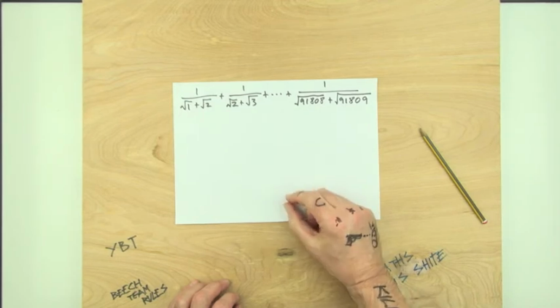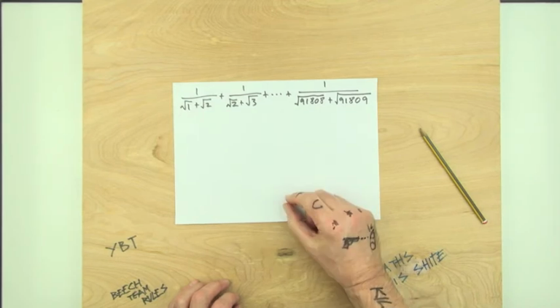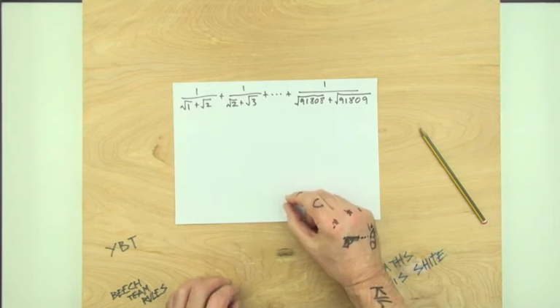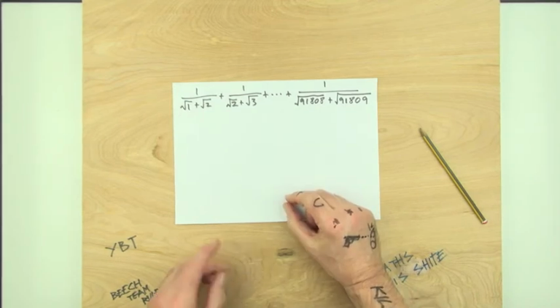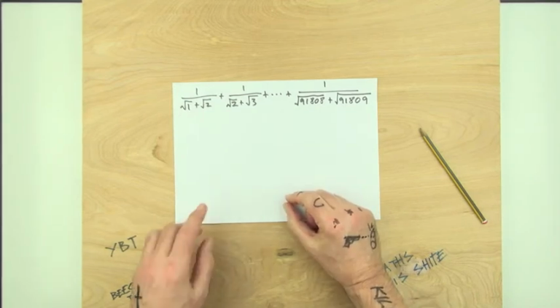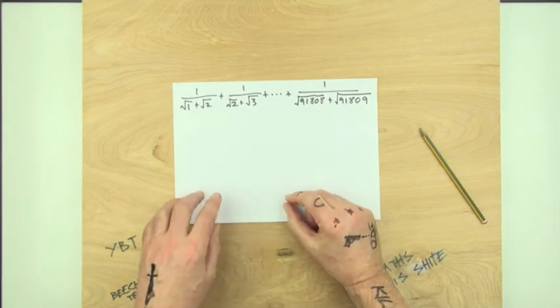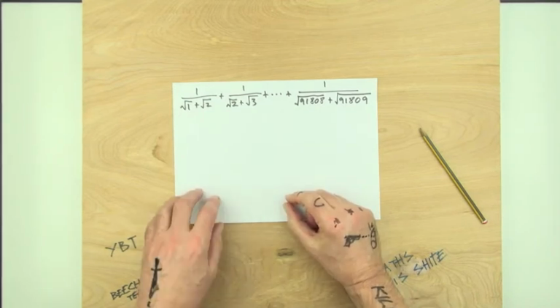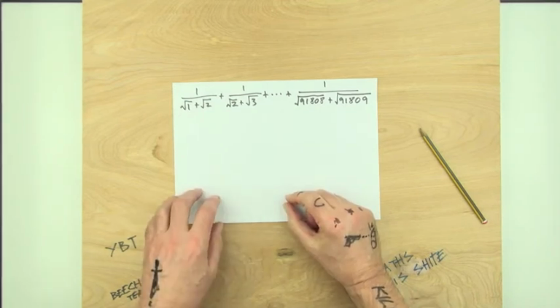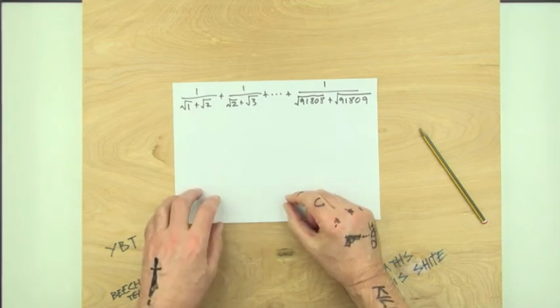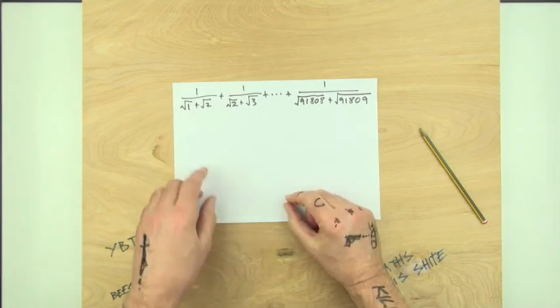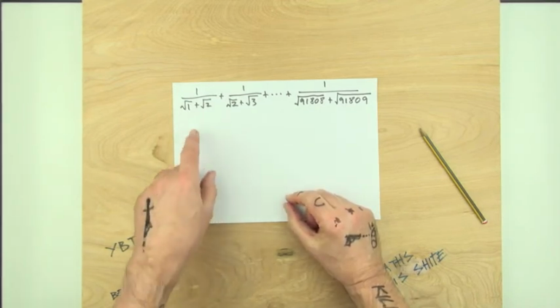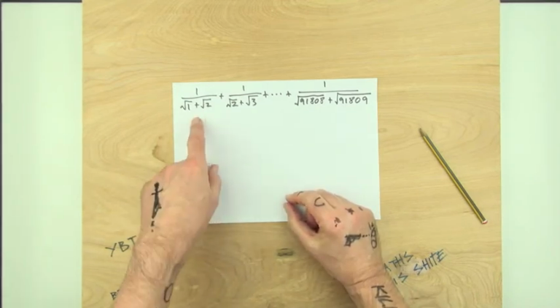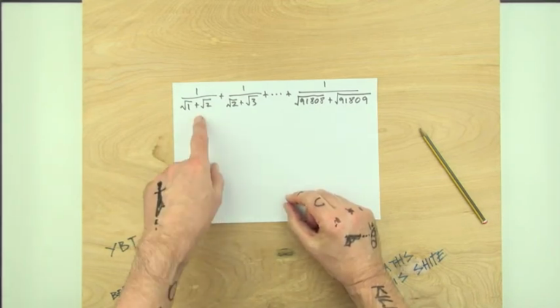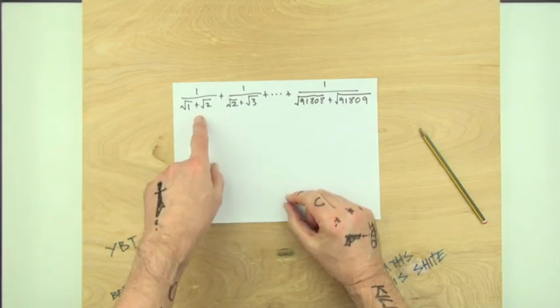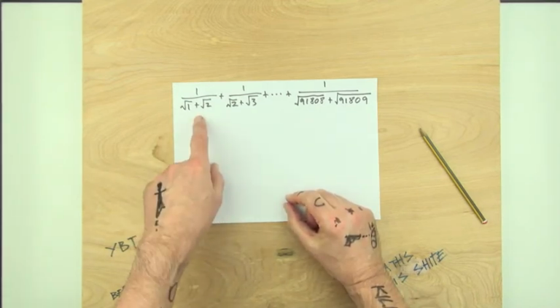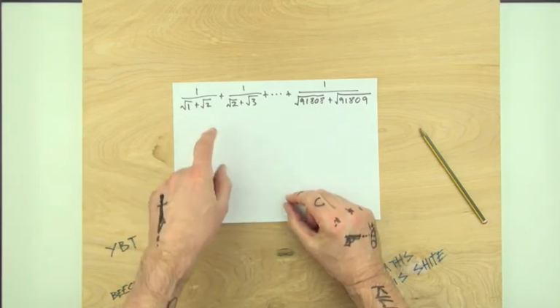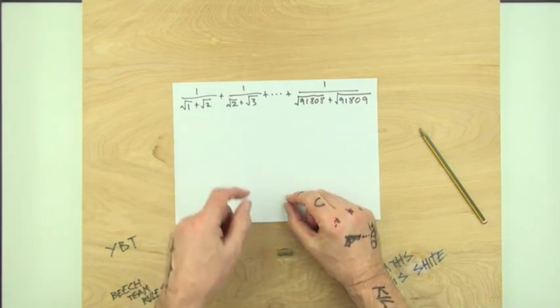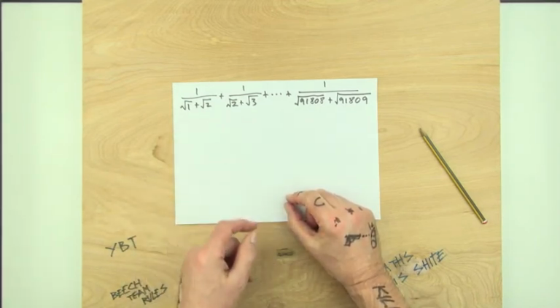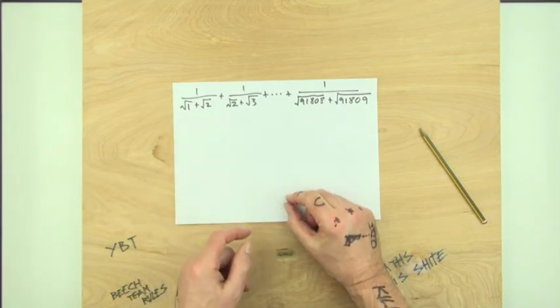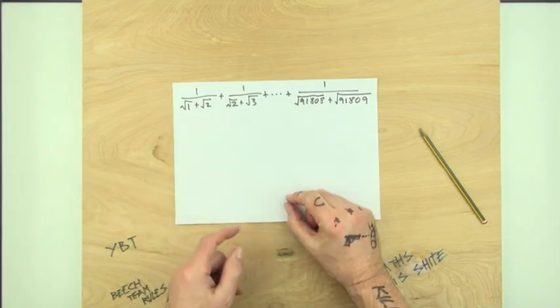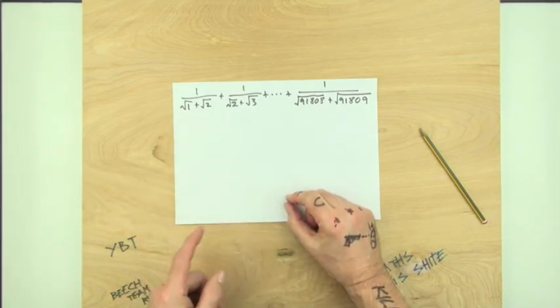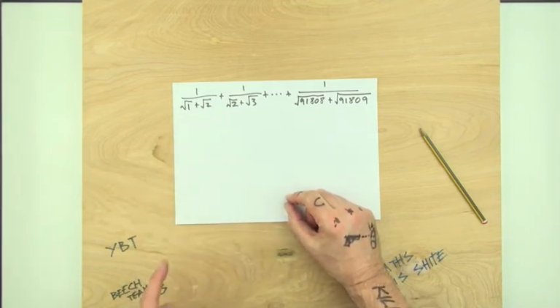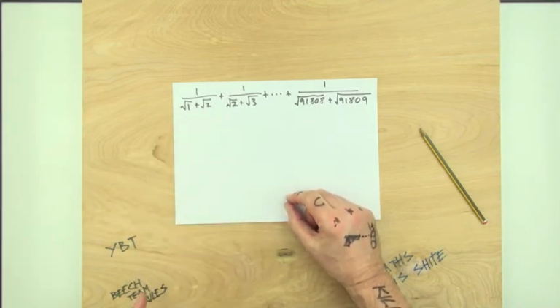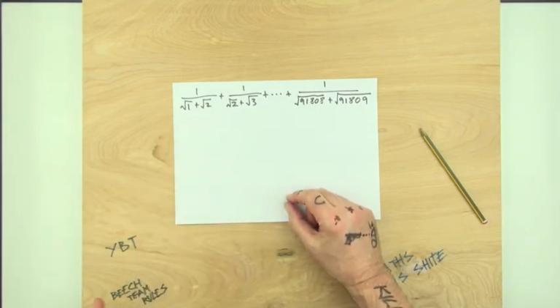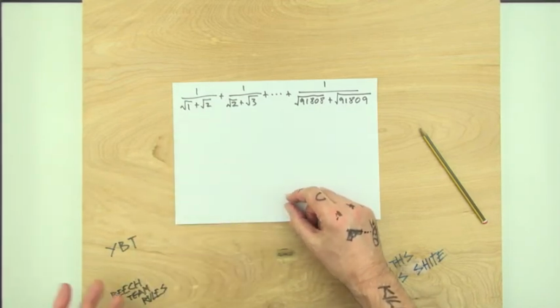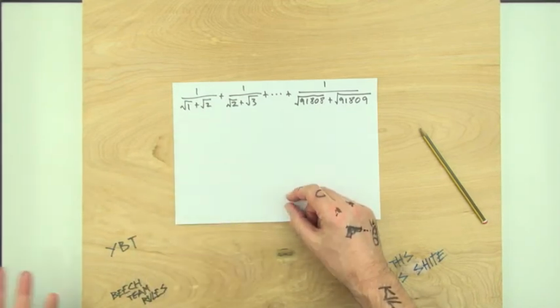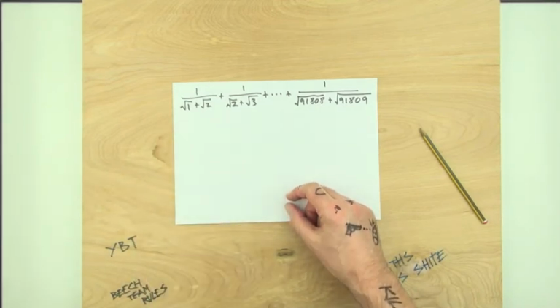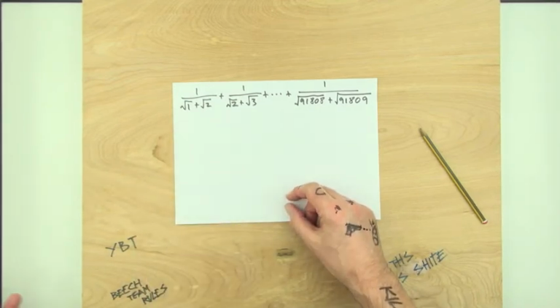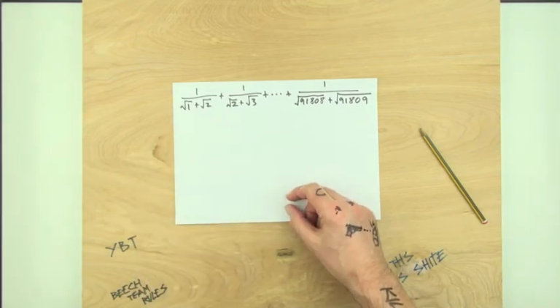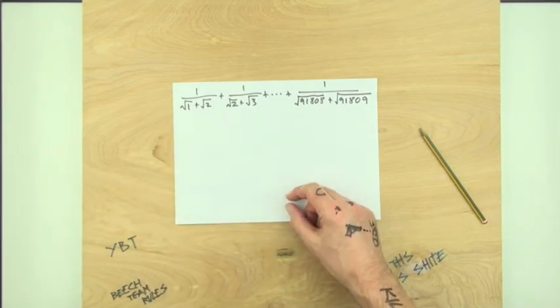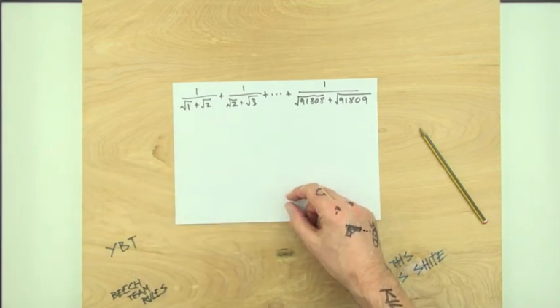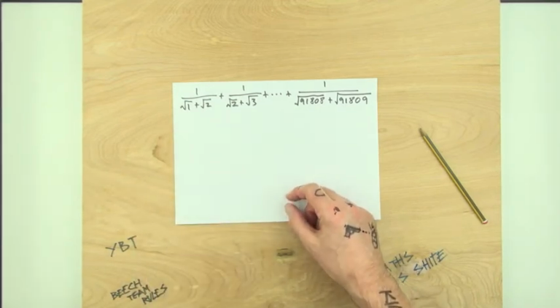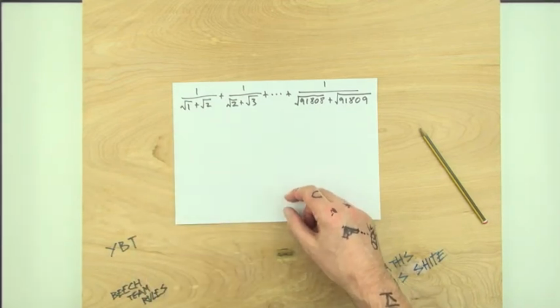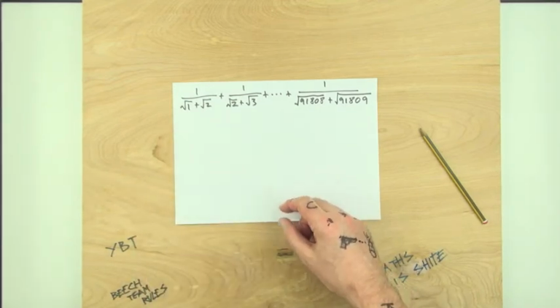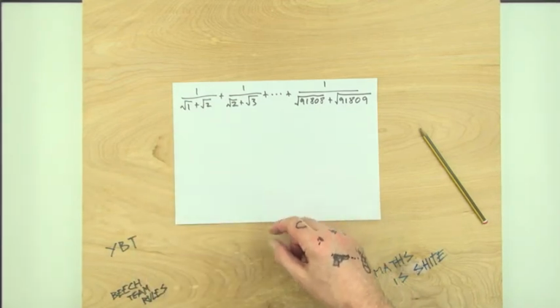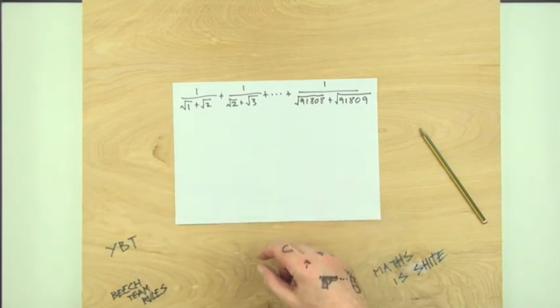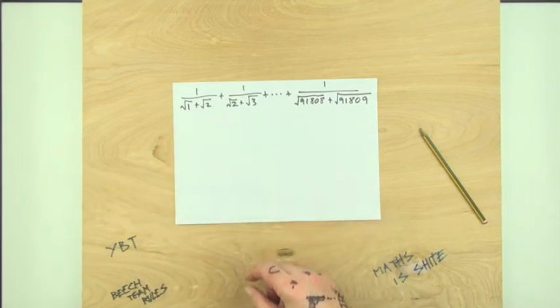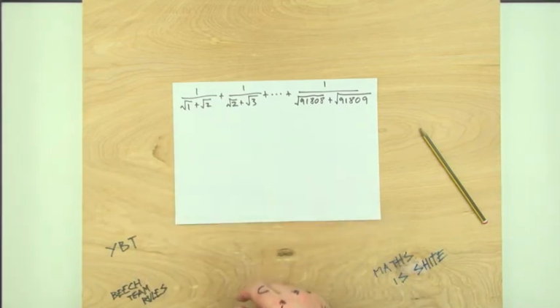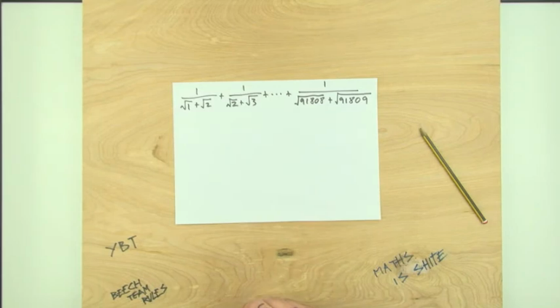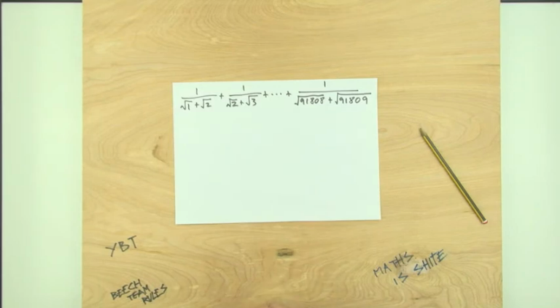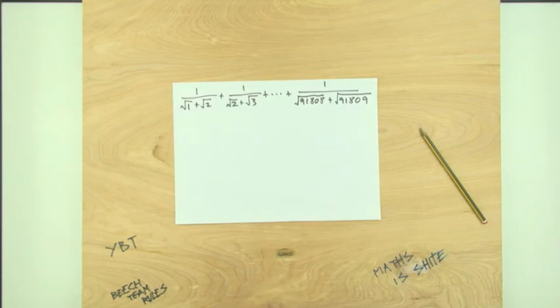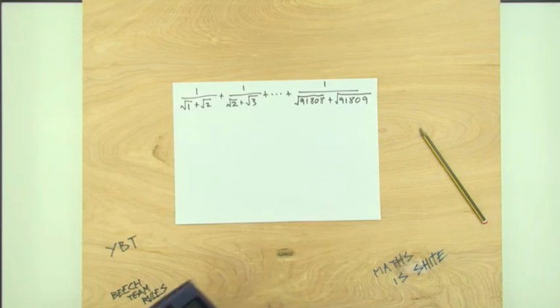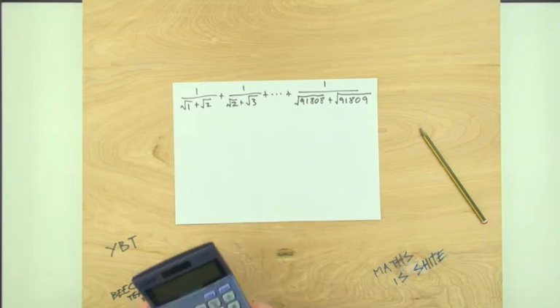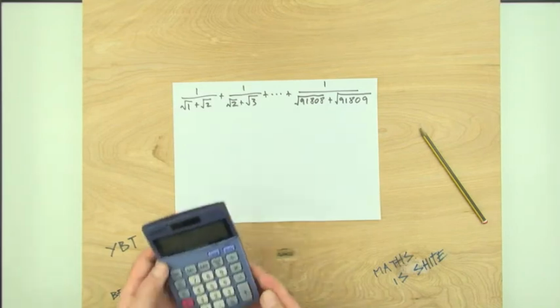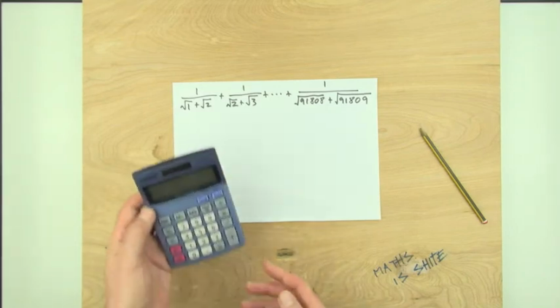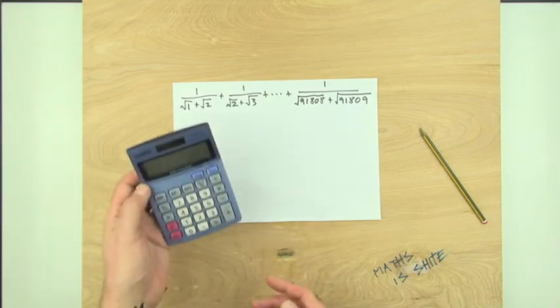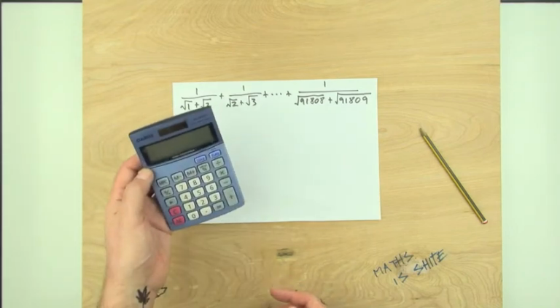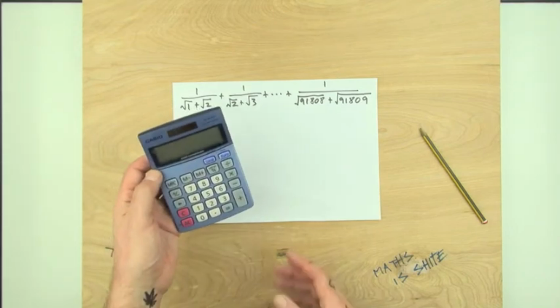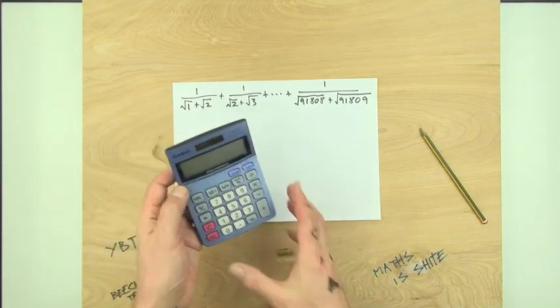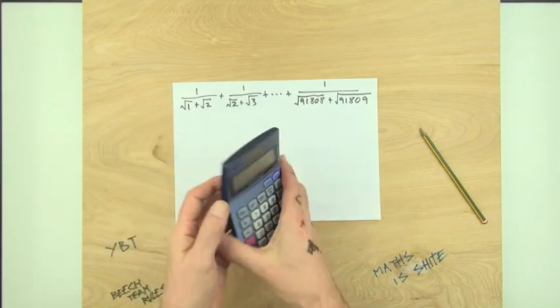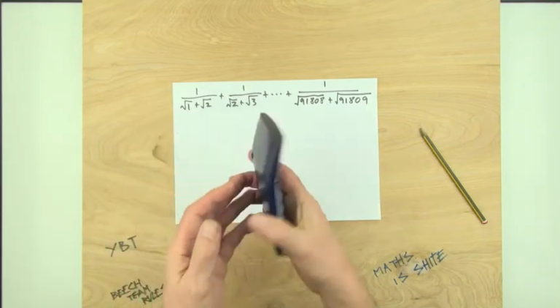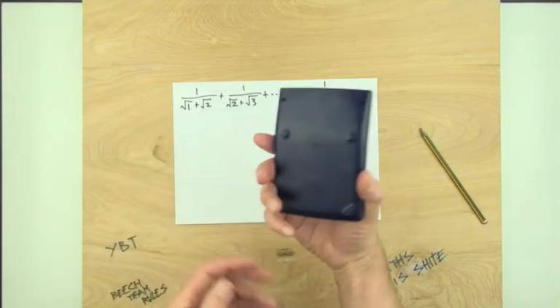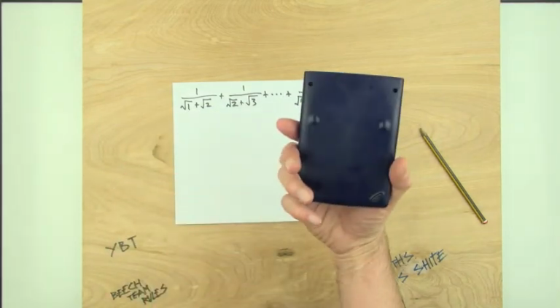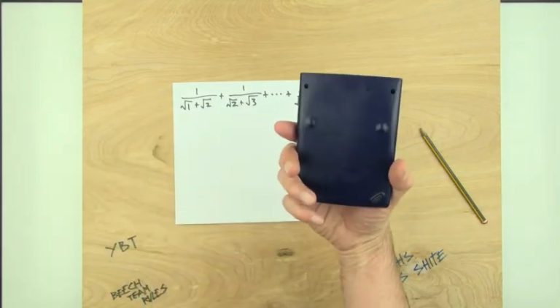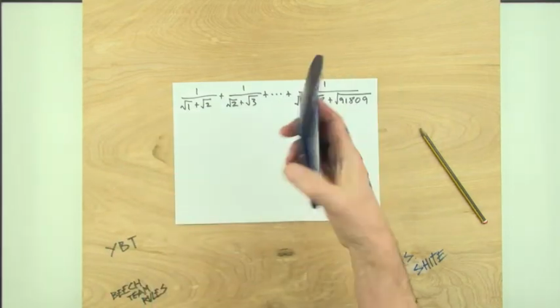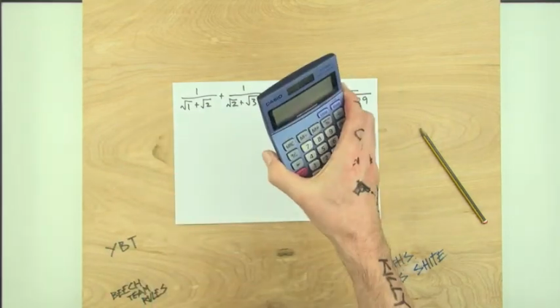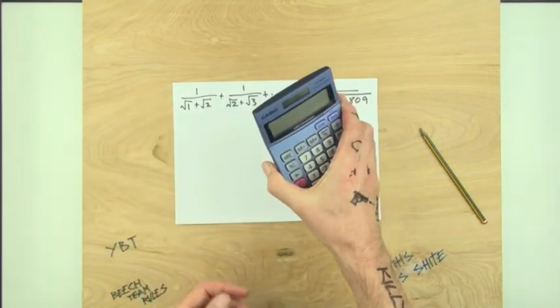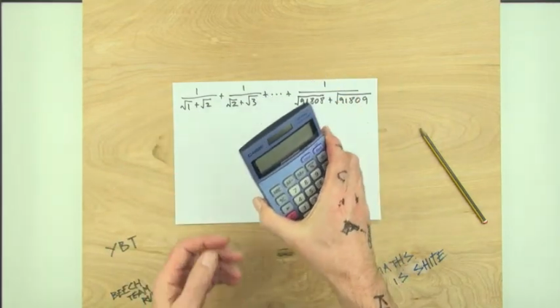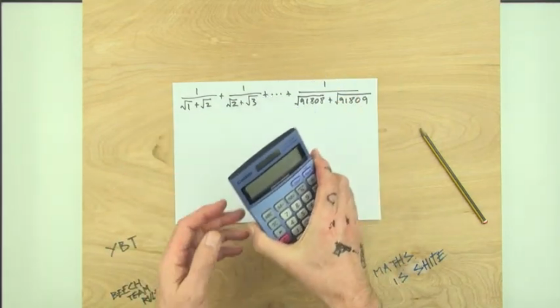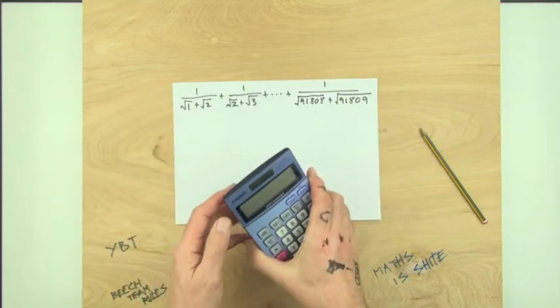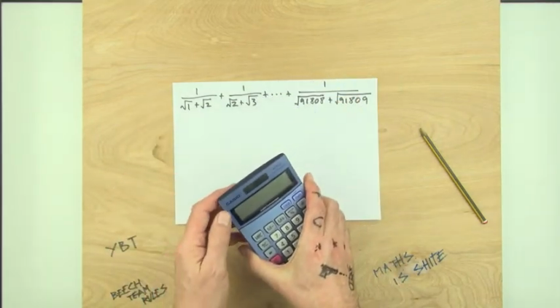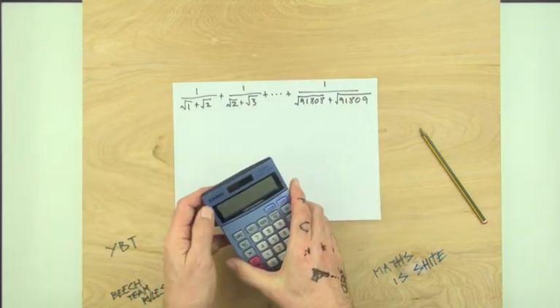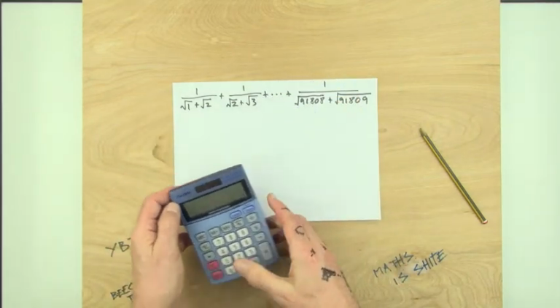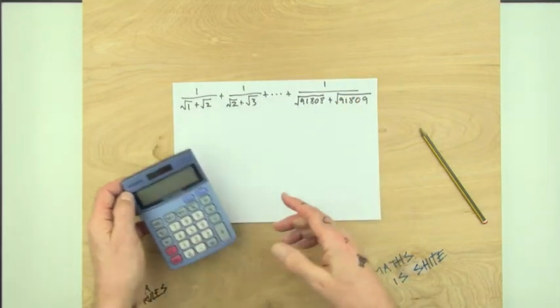Right, come on — what's this crap? Right, use that calculator. What? That's for bams.